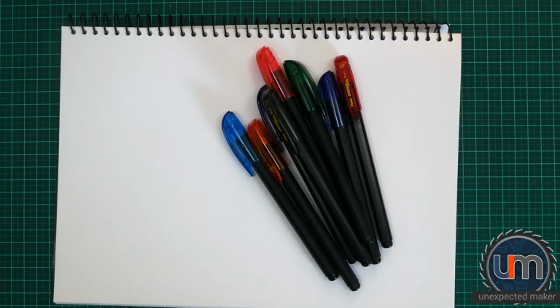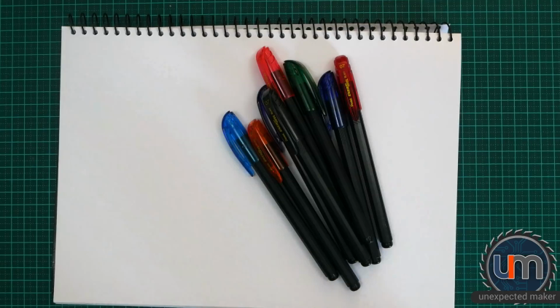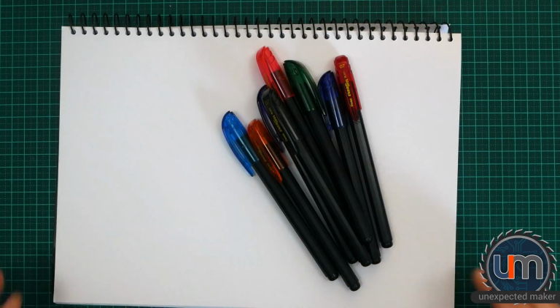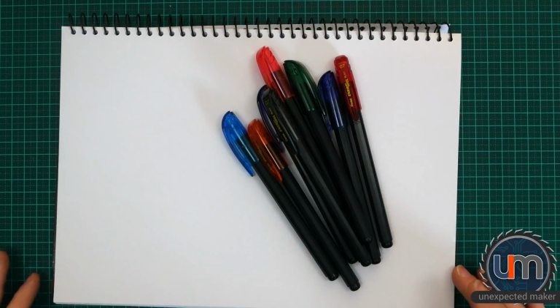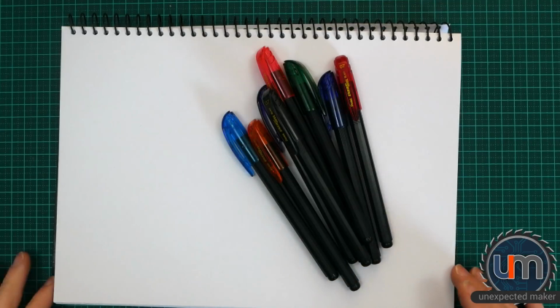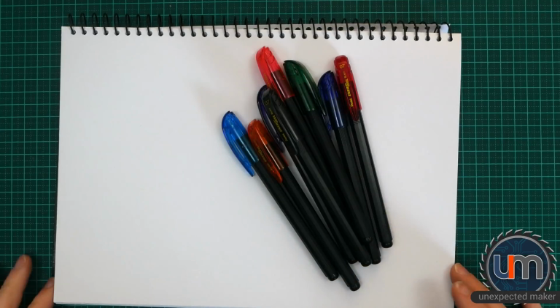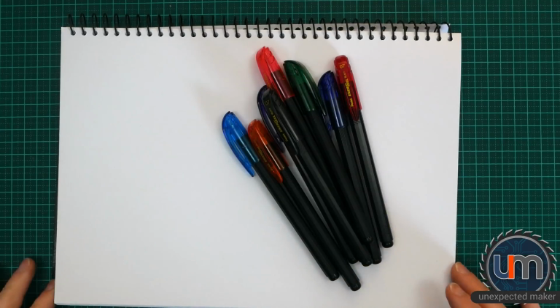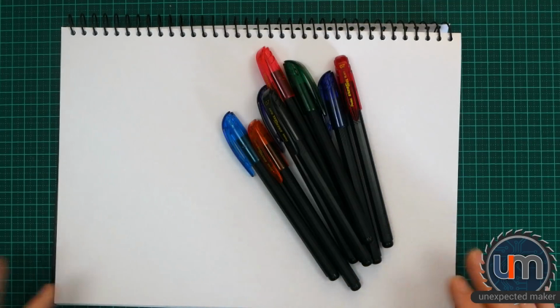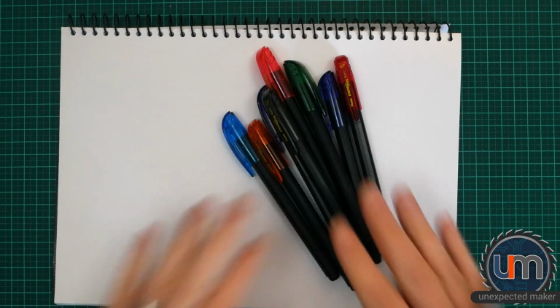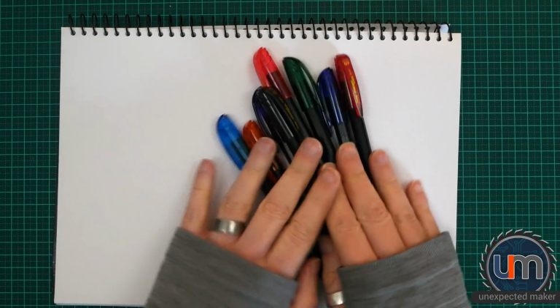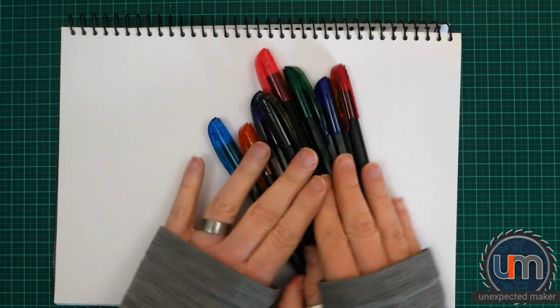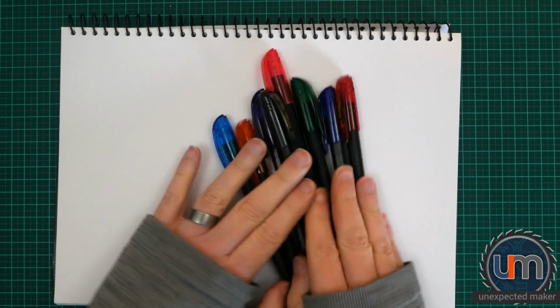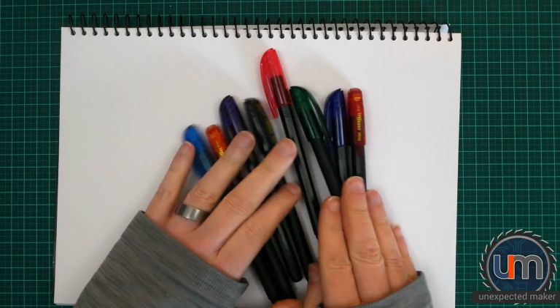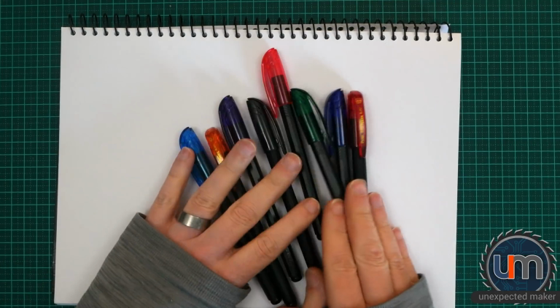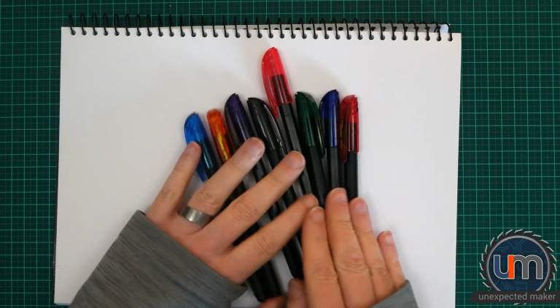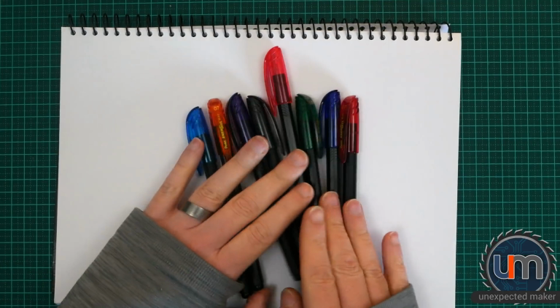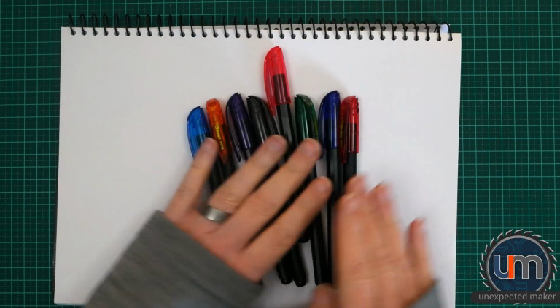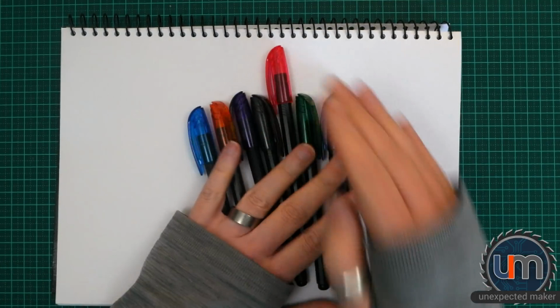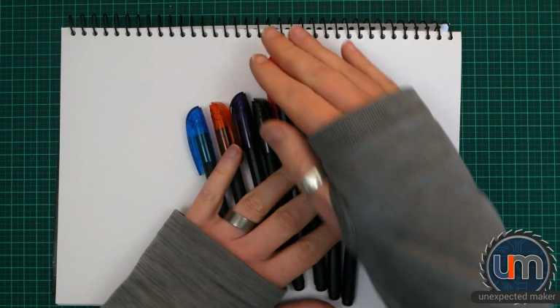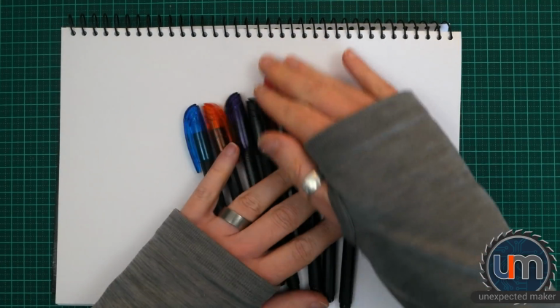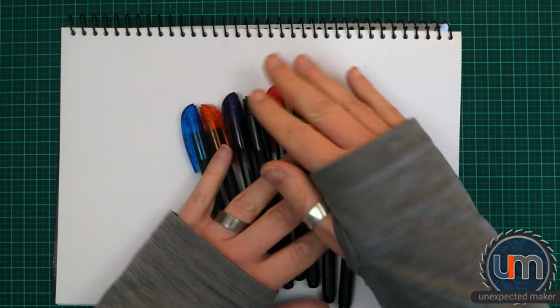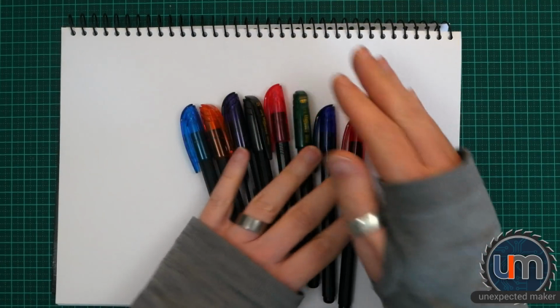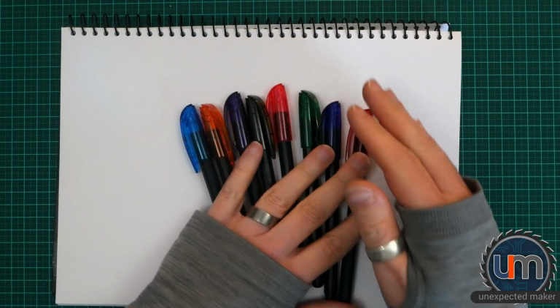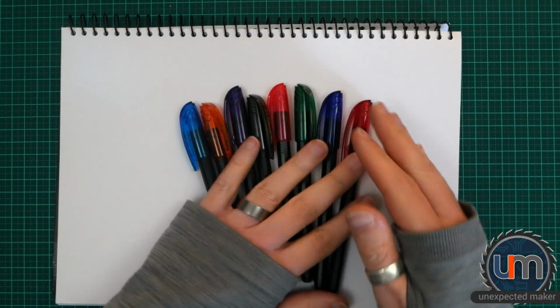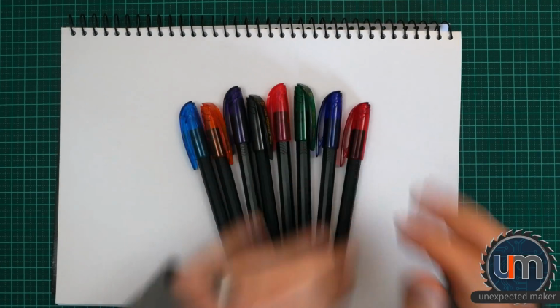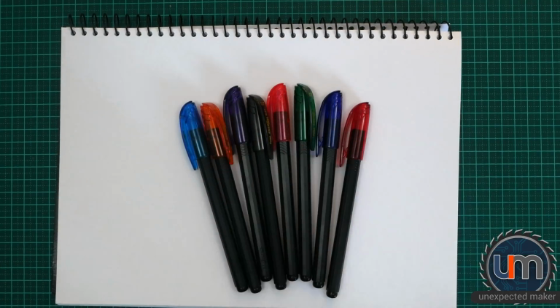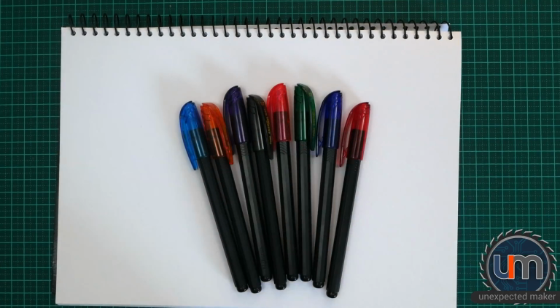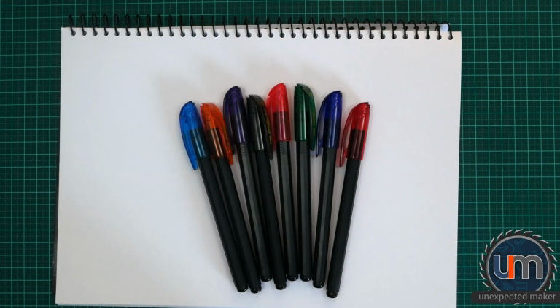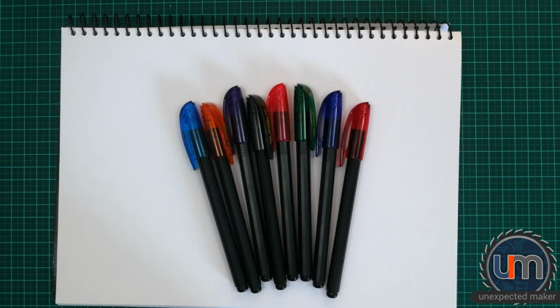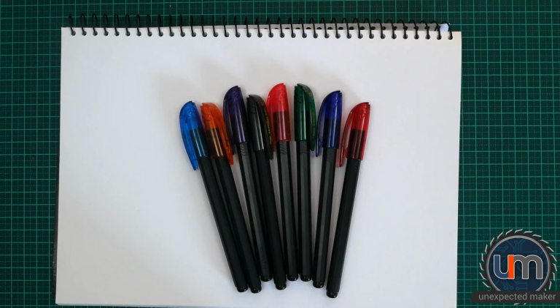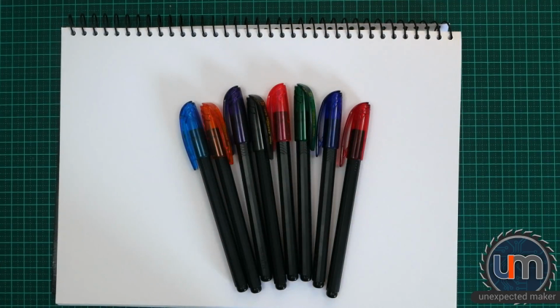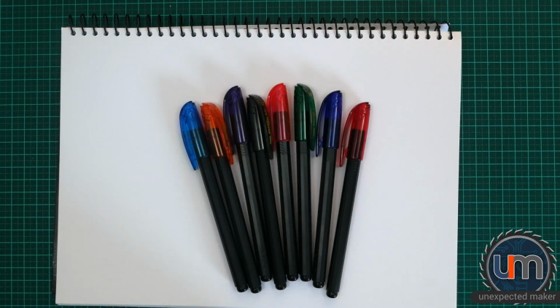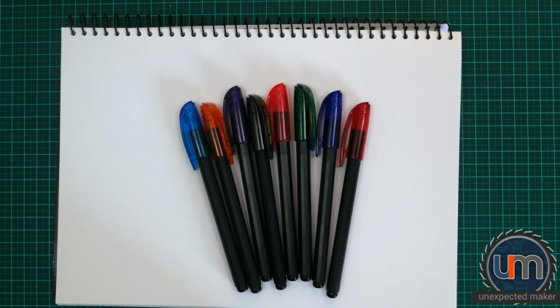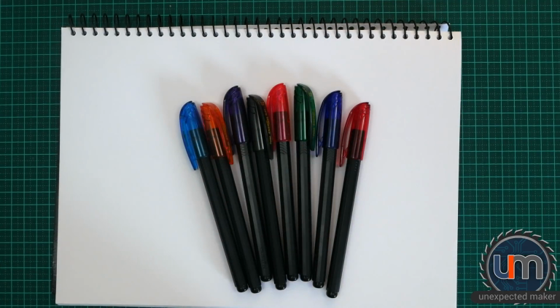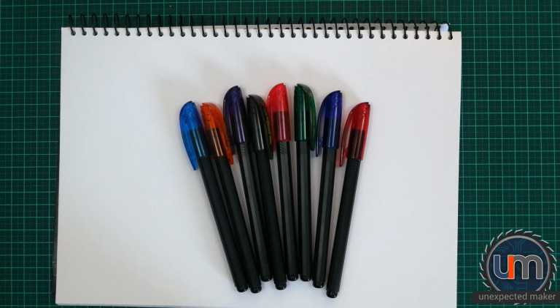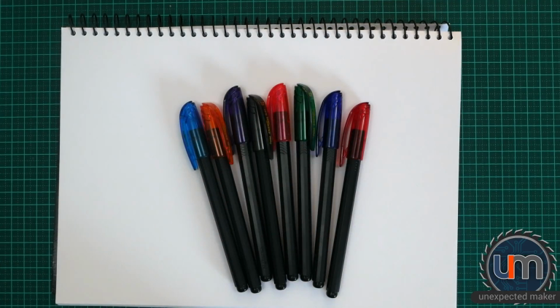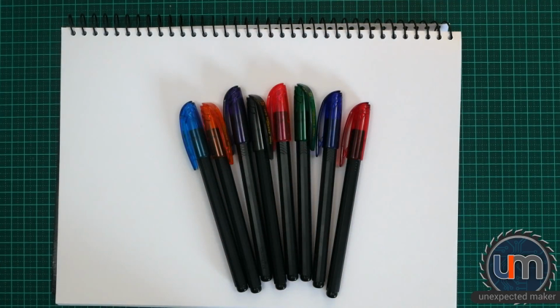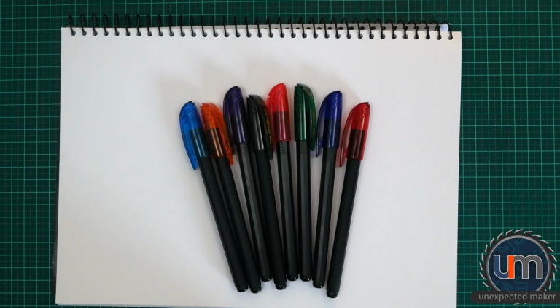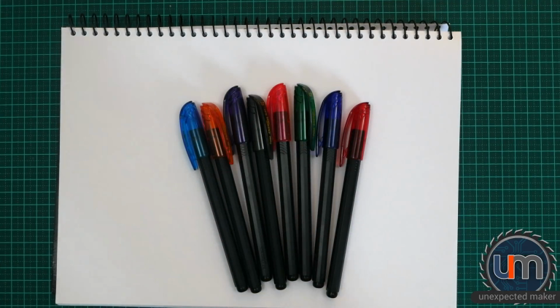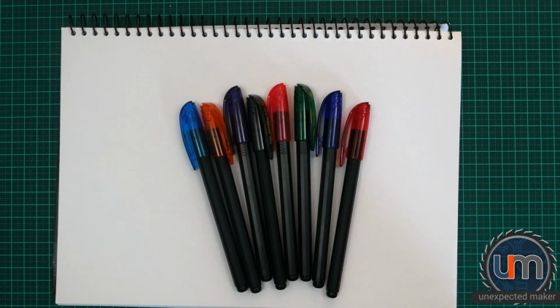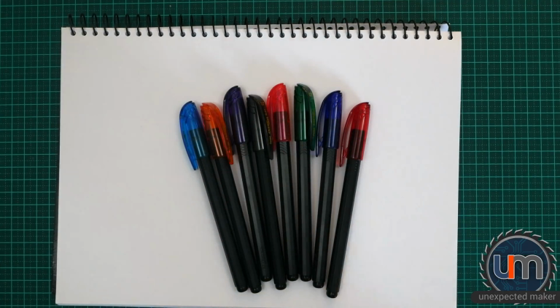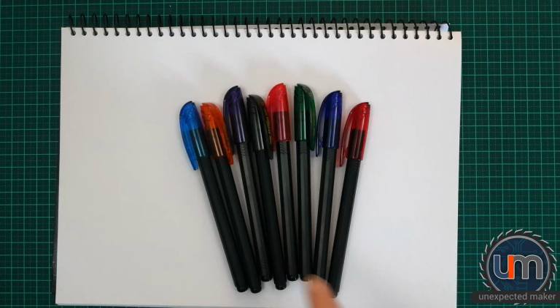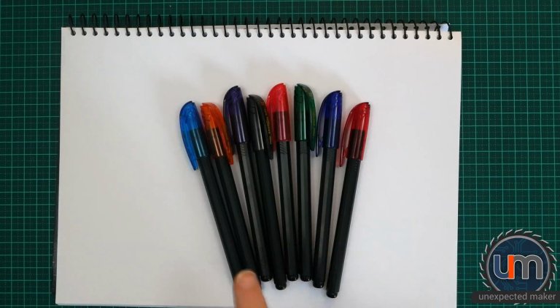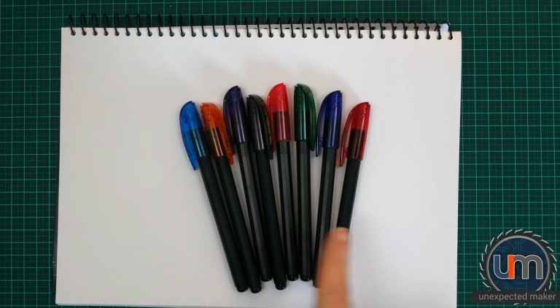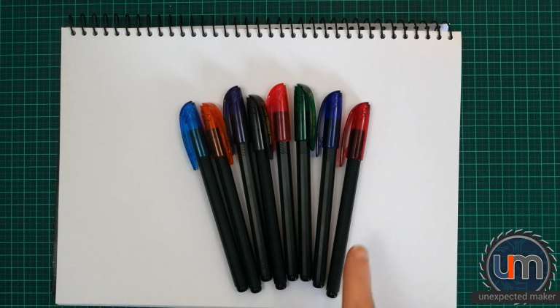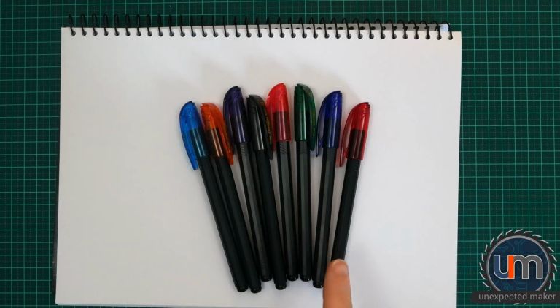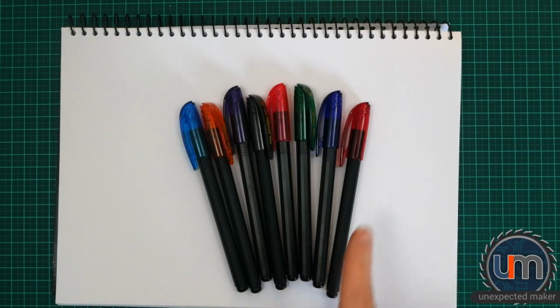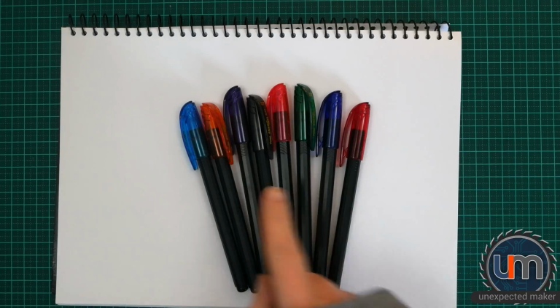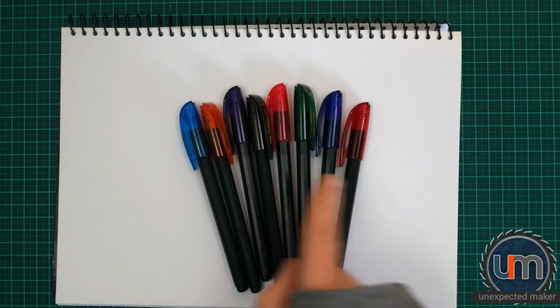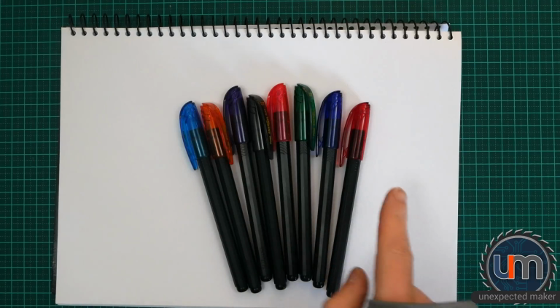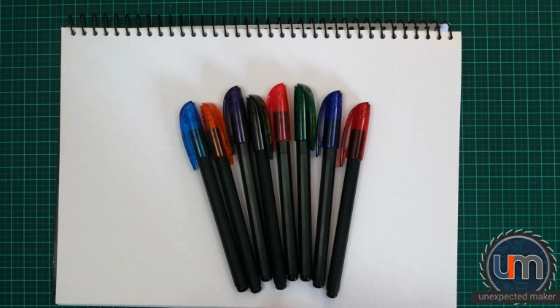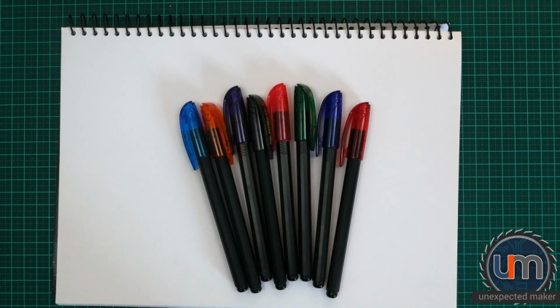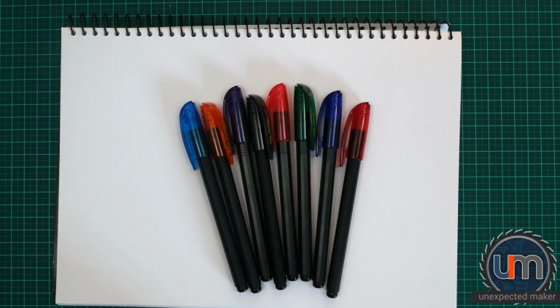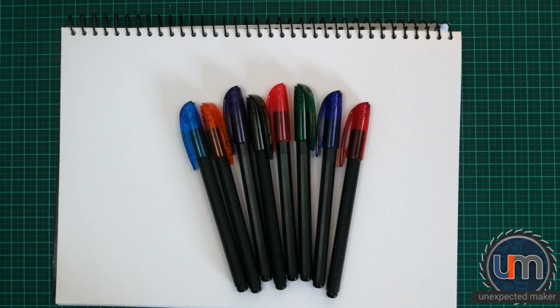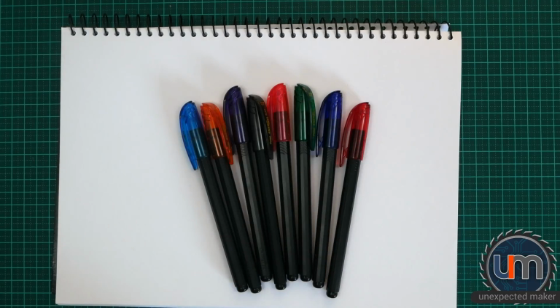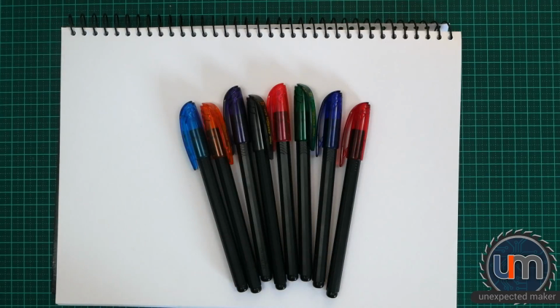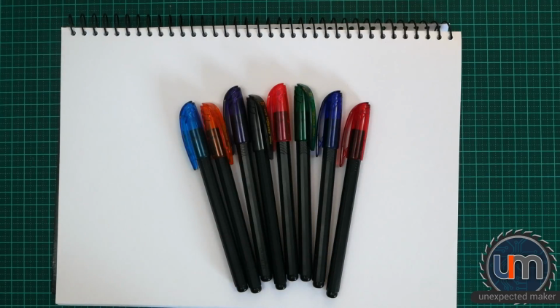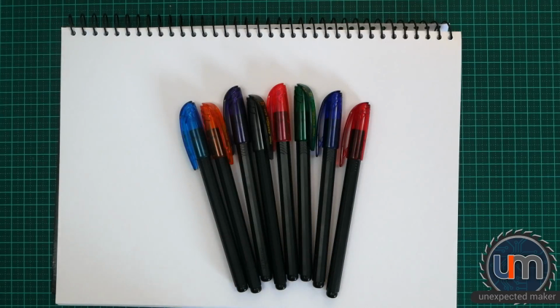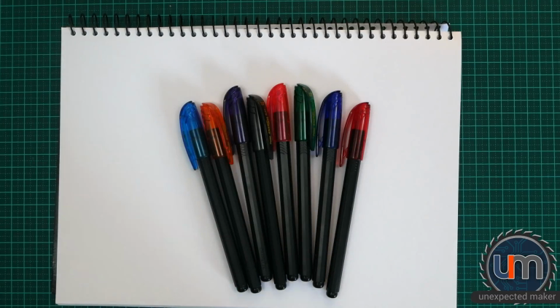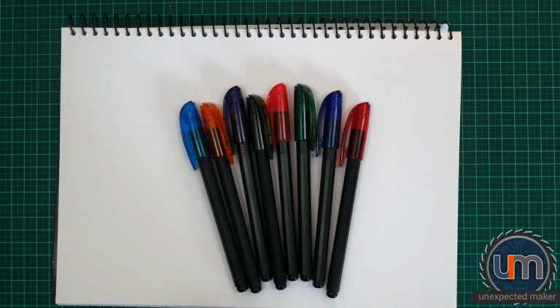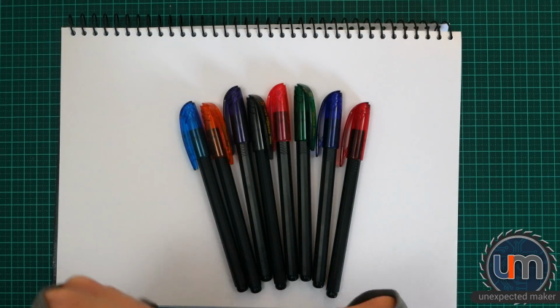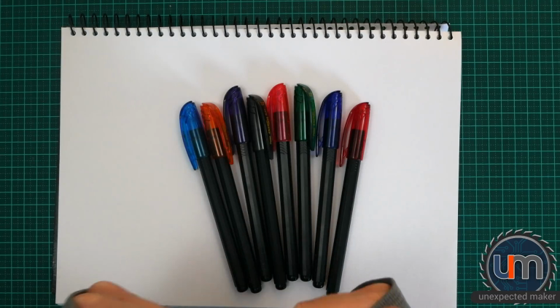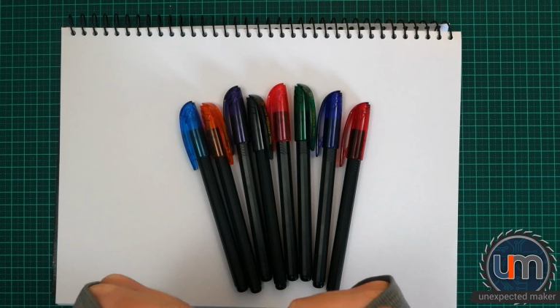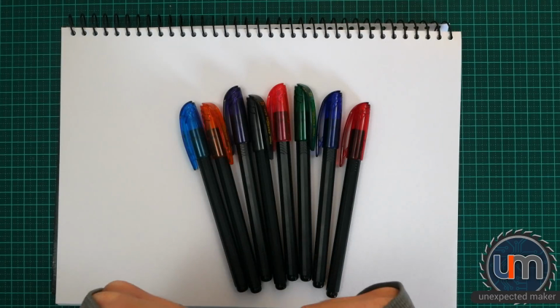Hi David, good news. I got my pens fixed. I took them back to the store and they gave me new ones and they're all the right colours now.